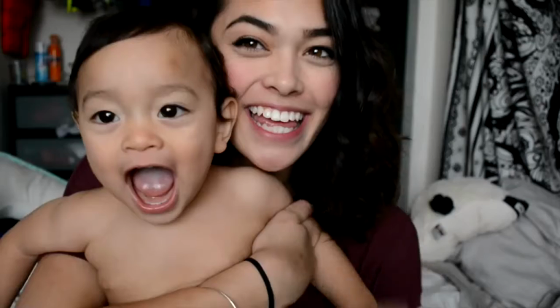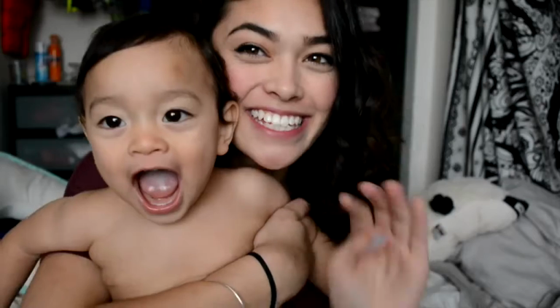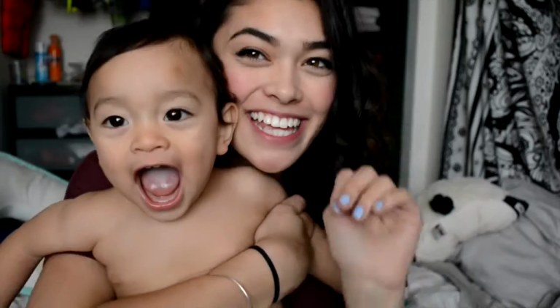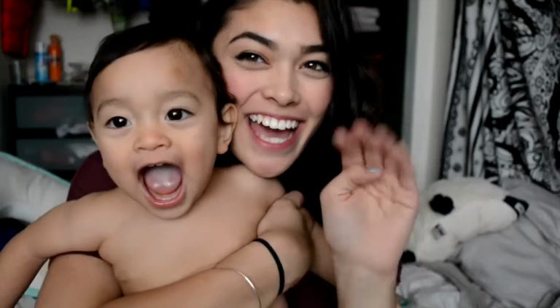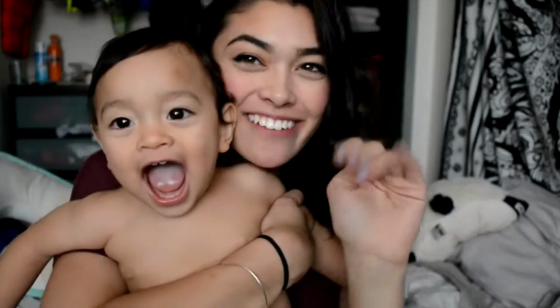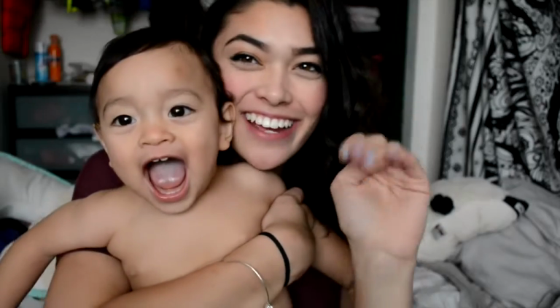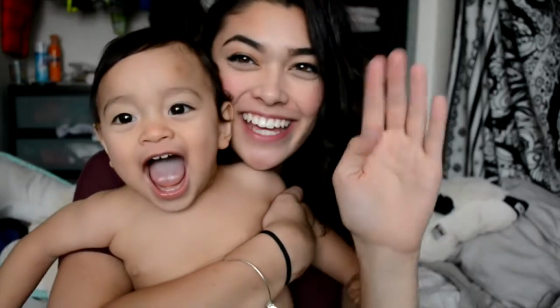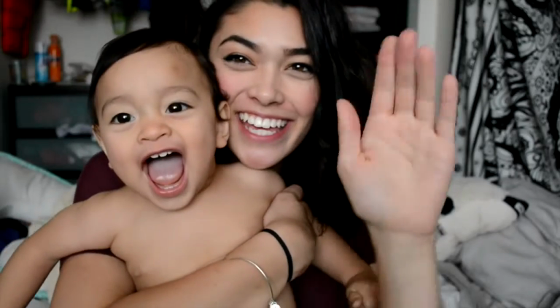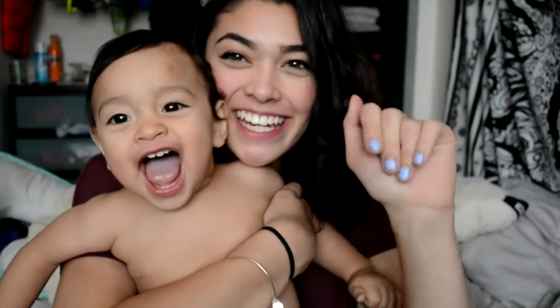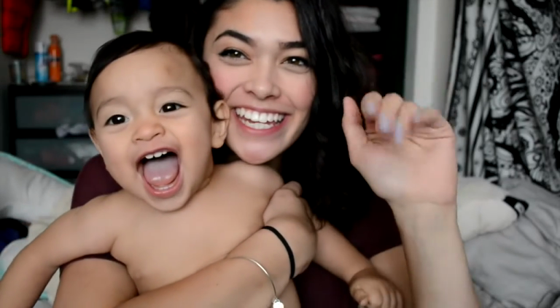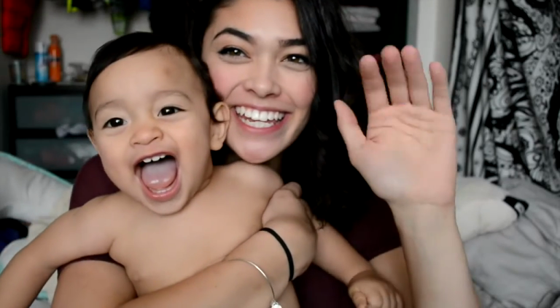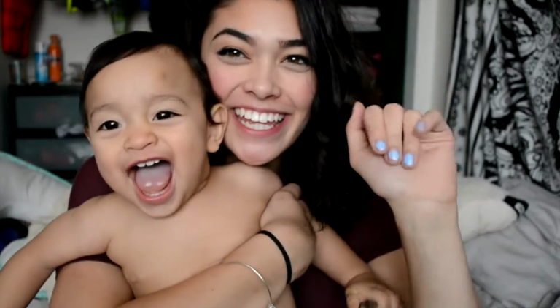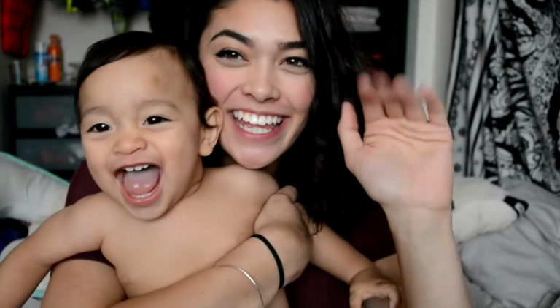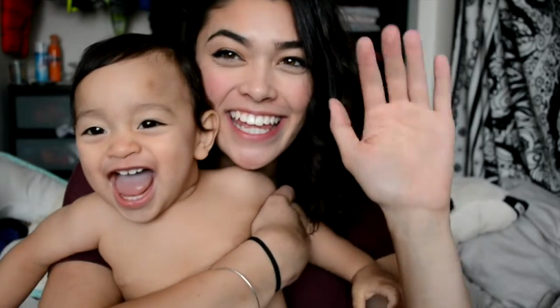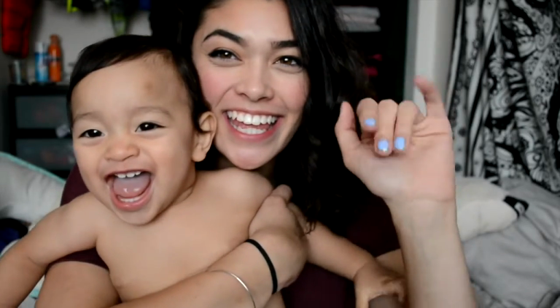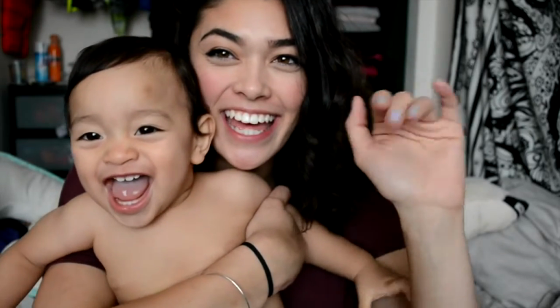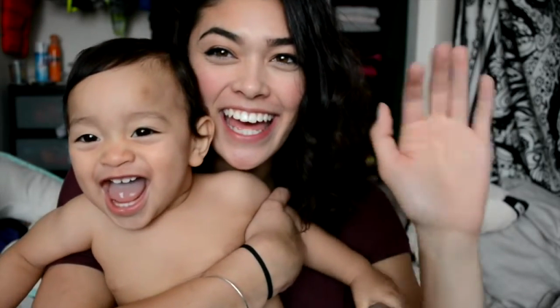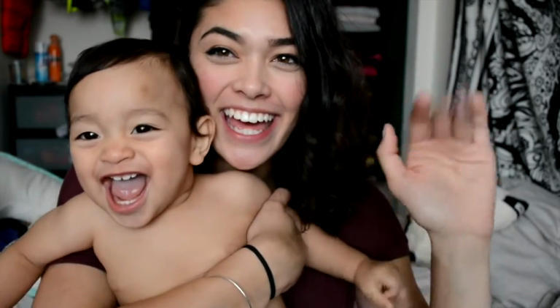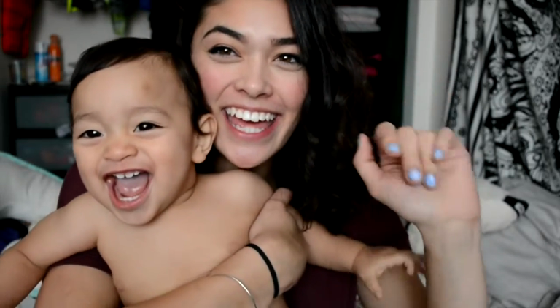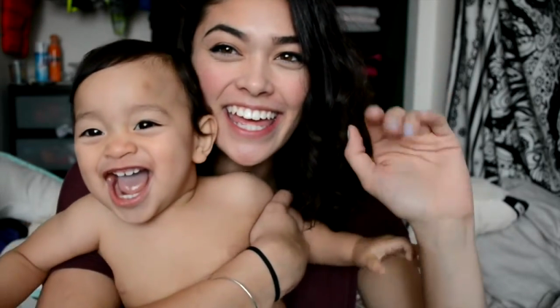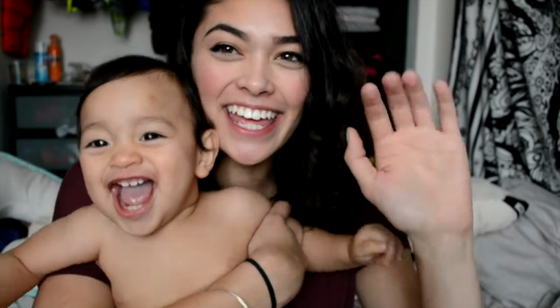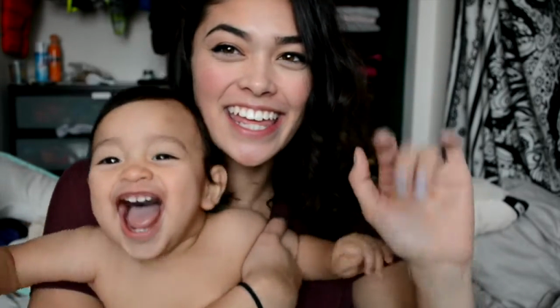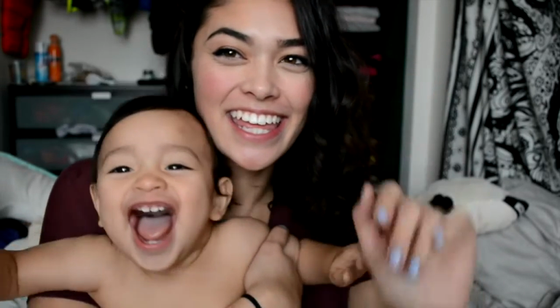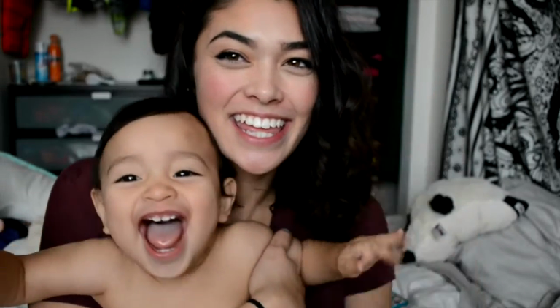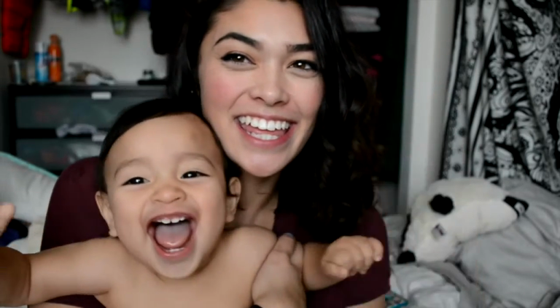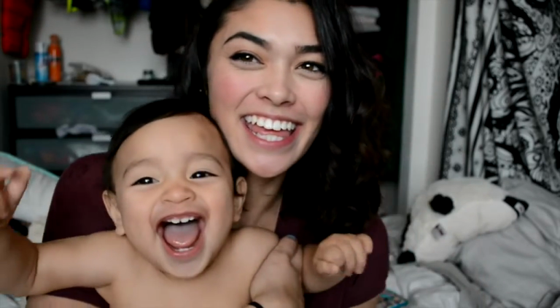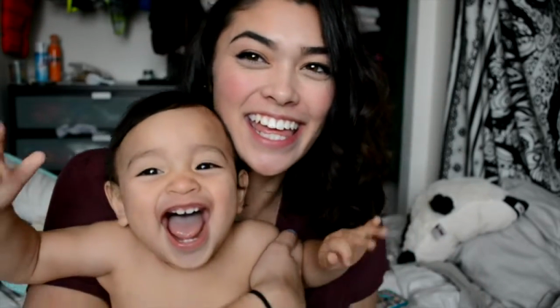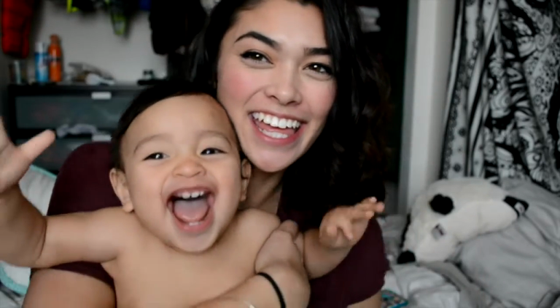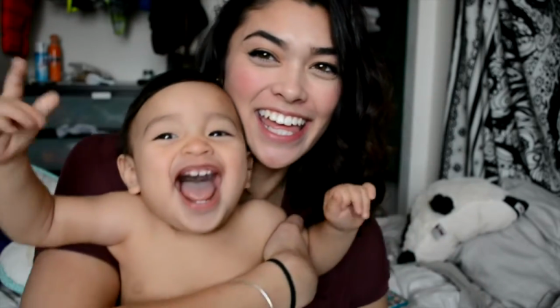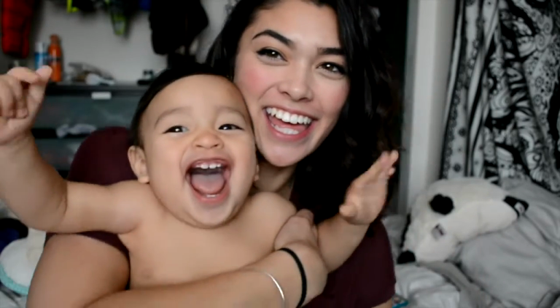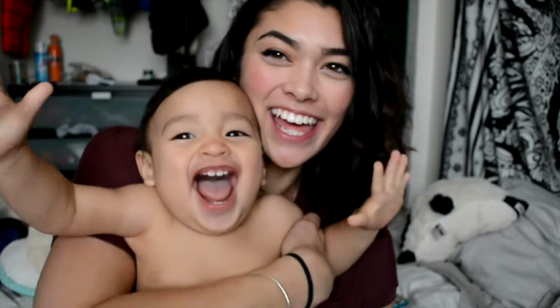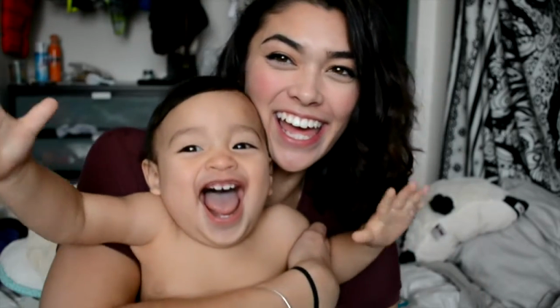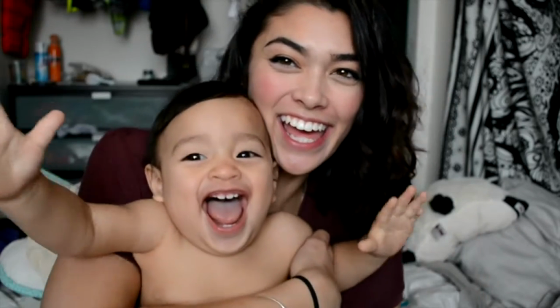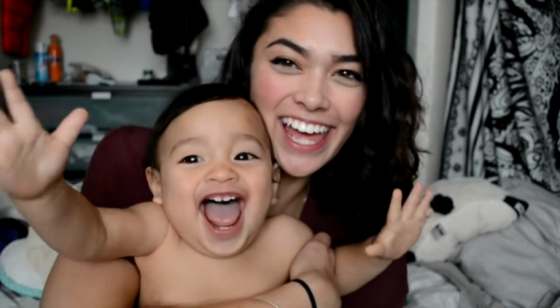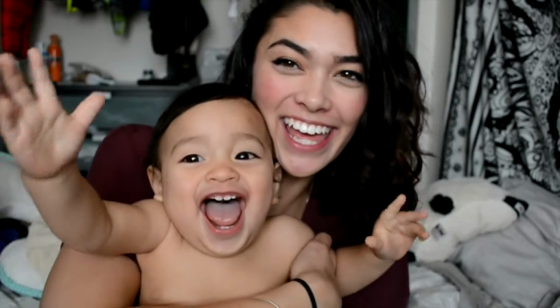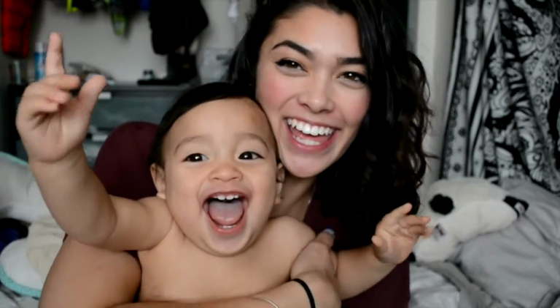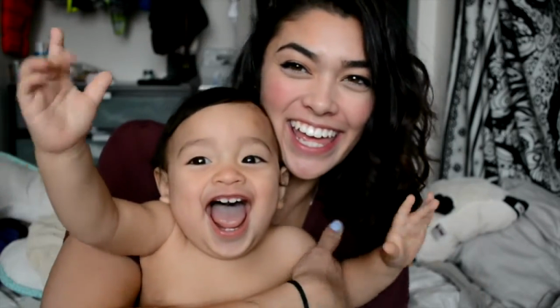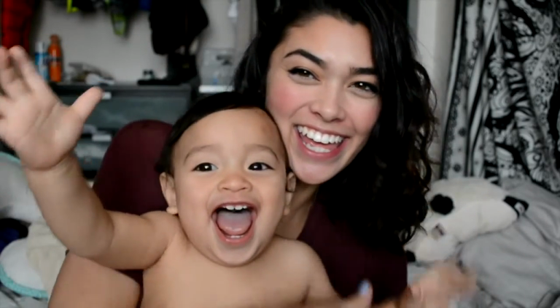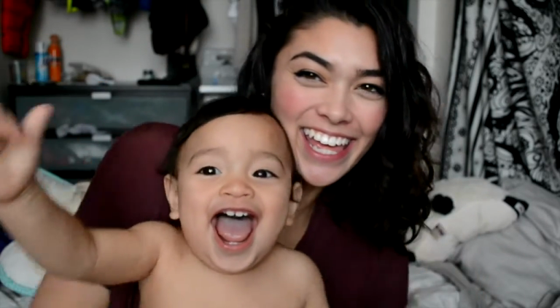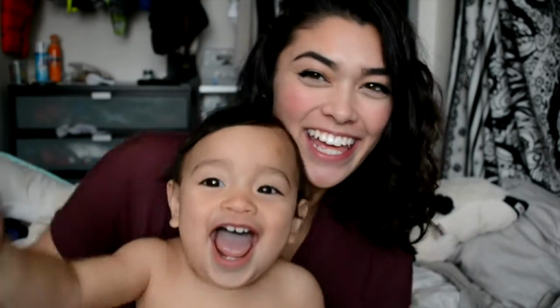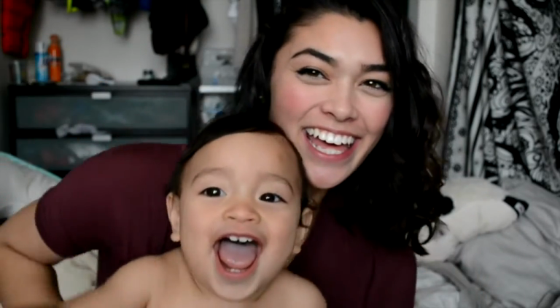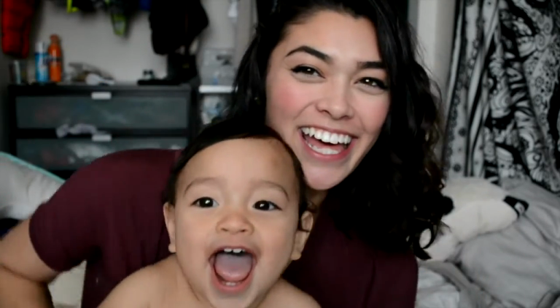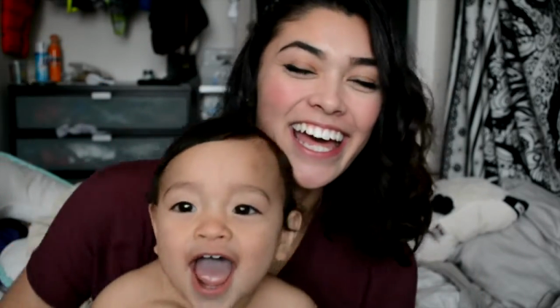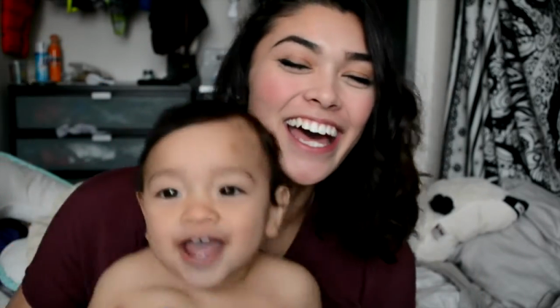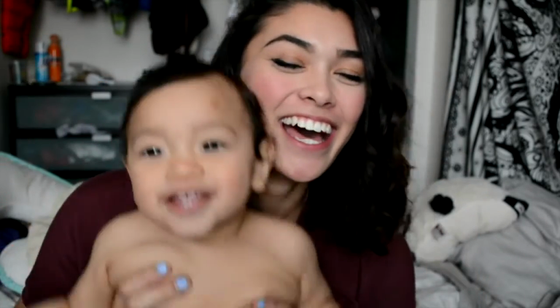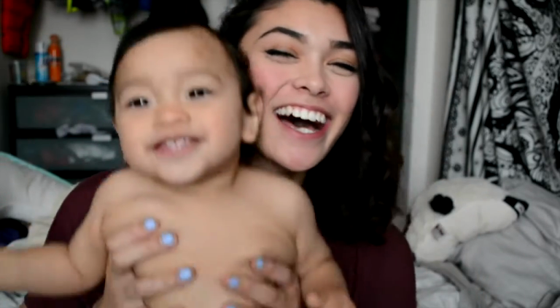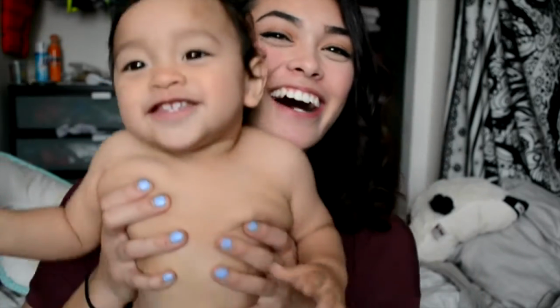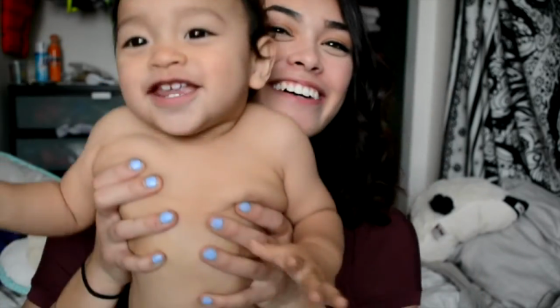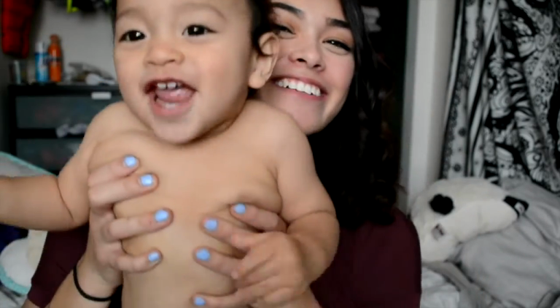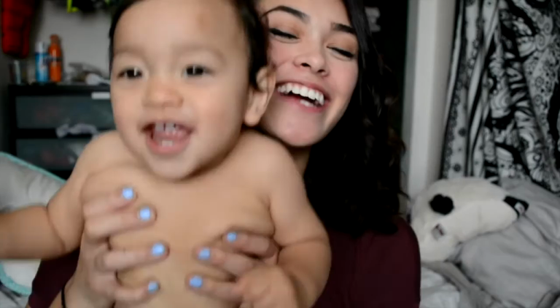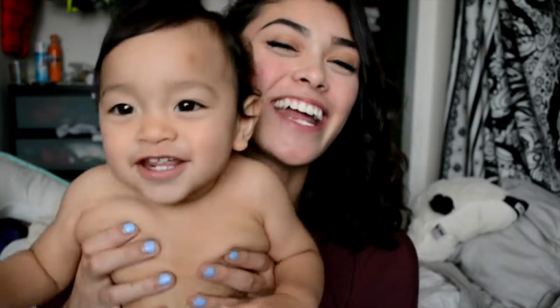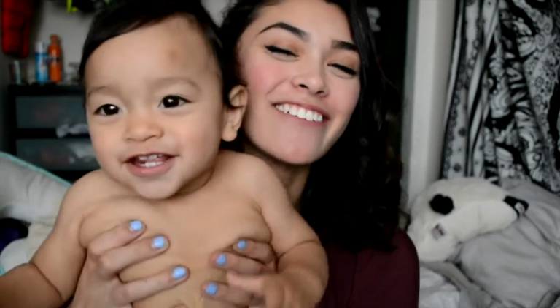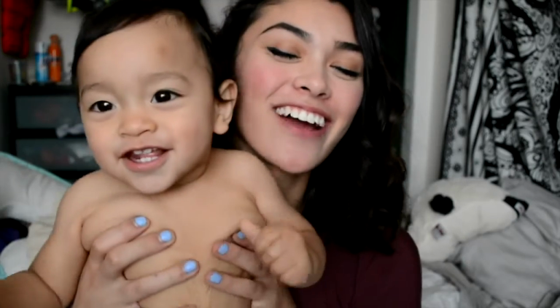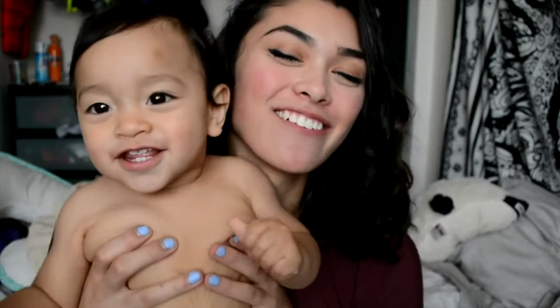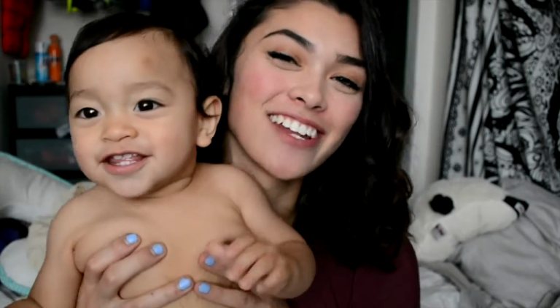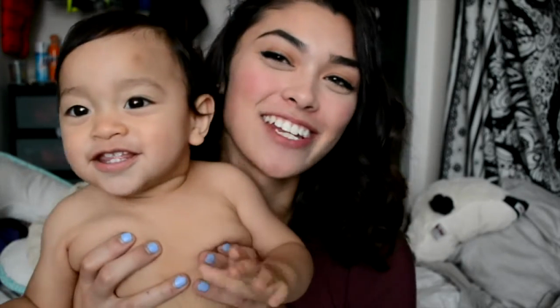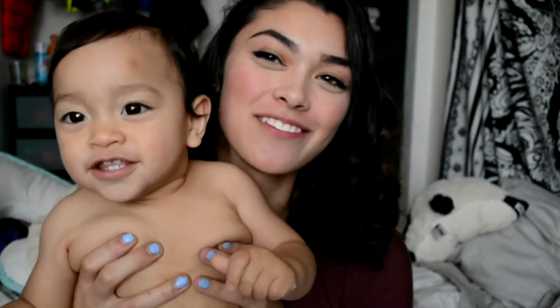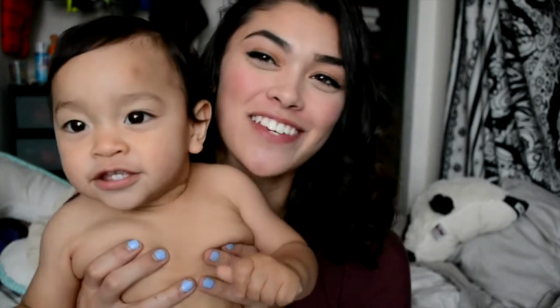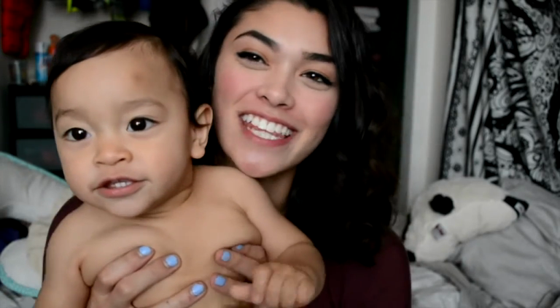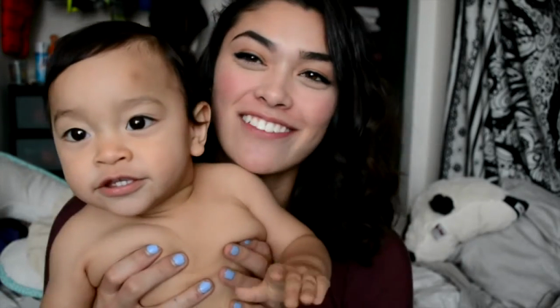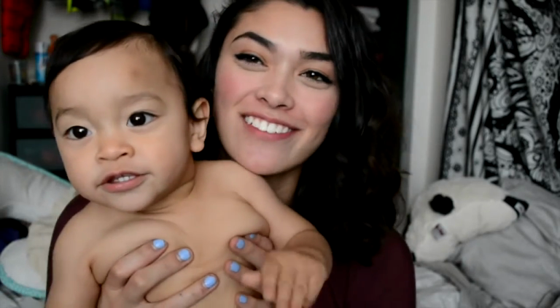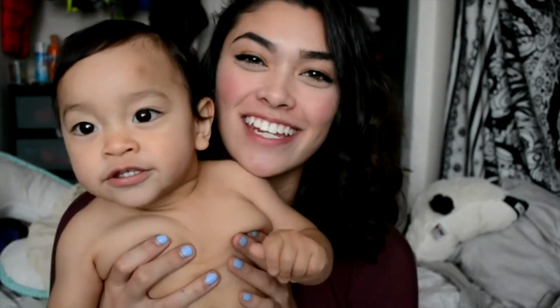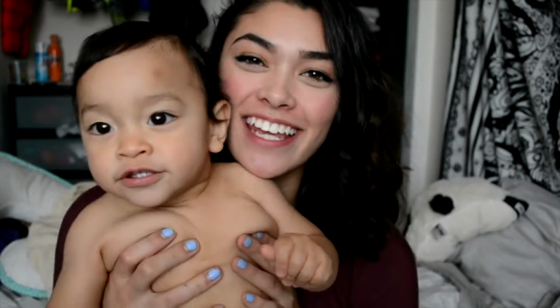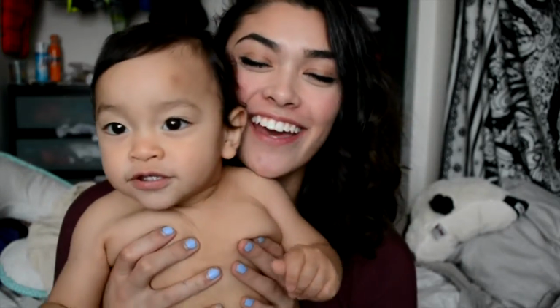Hi Ryan! Hi! Hi! Alright, Ryan wanted to be in the video.